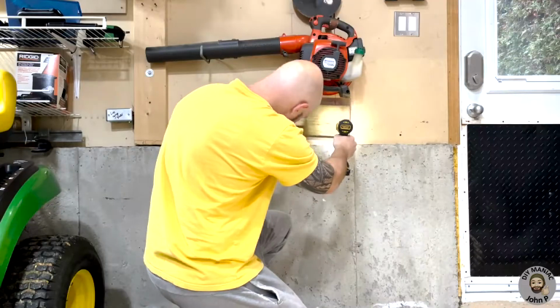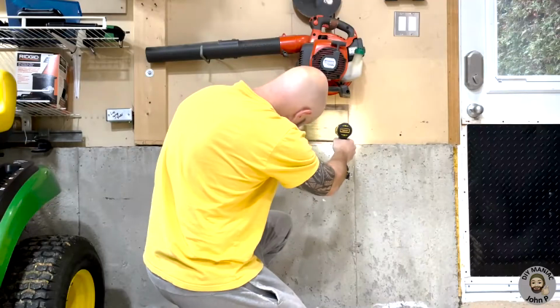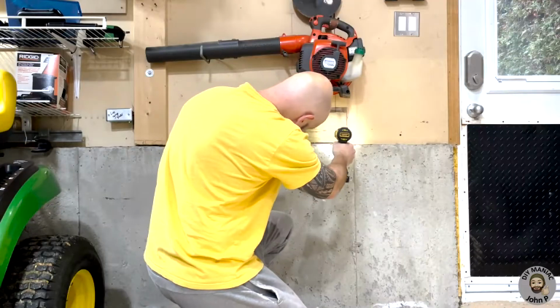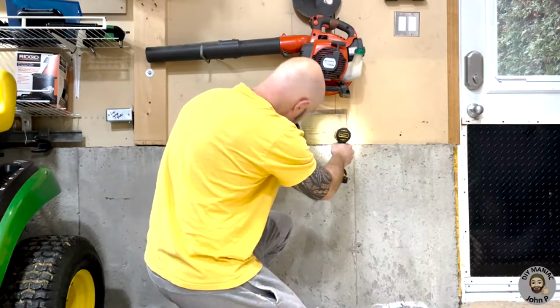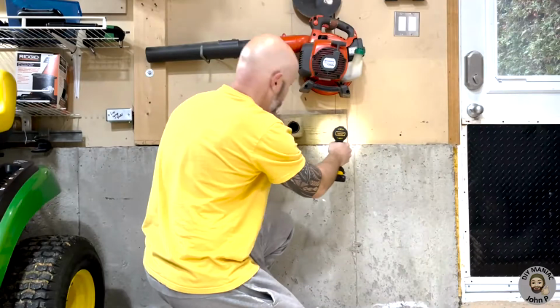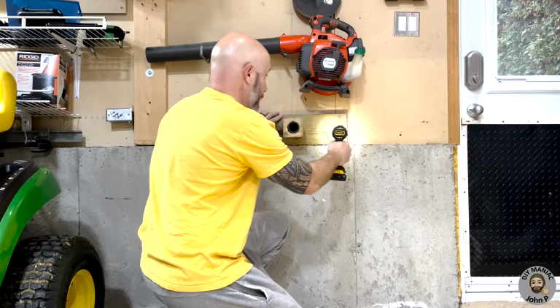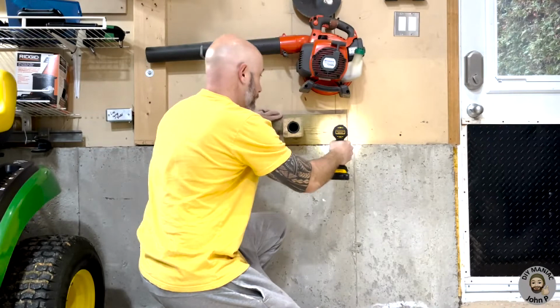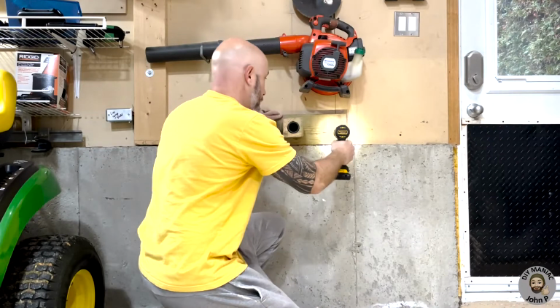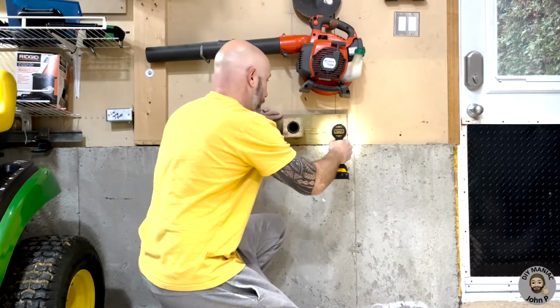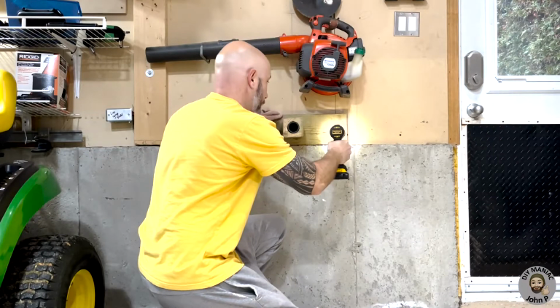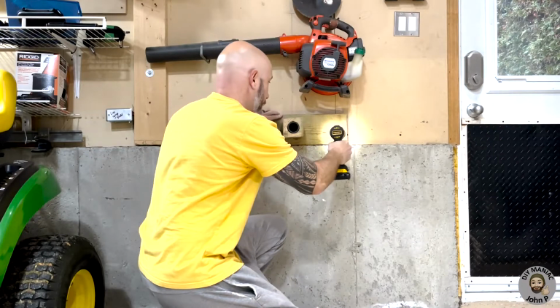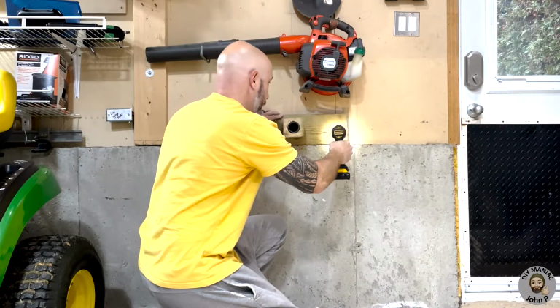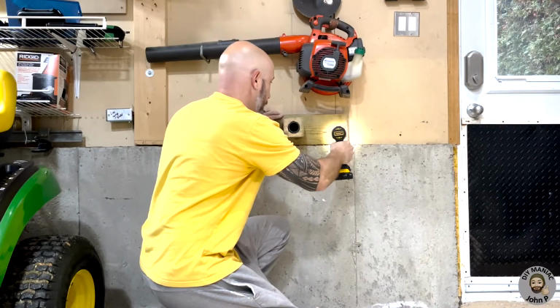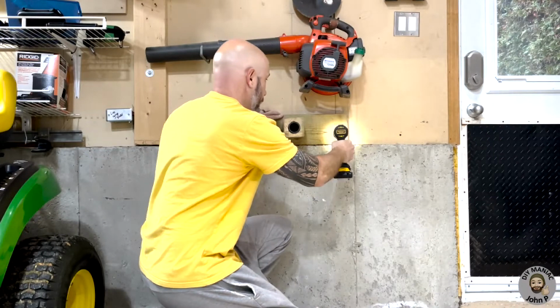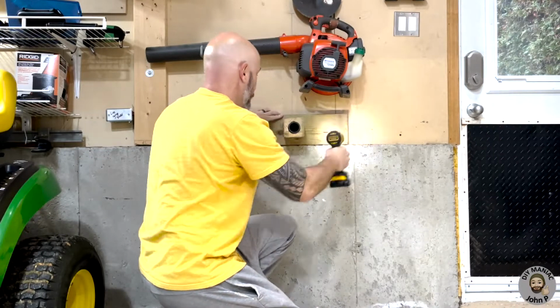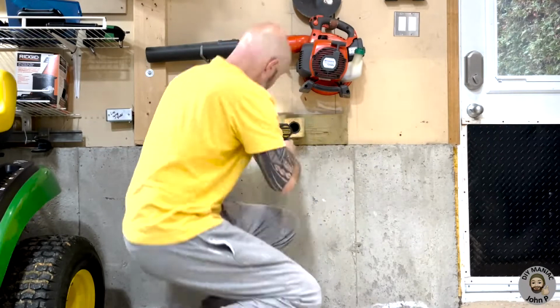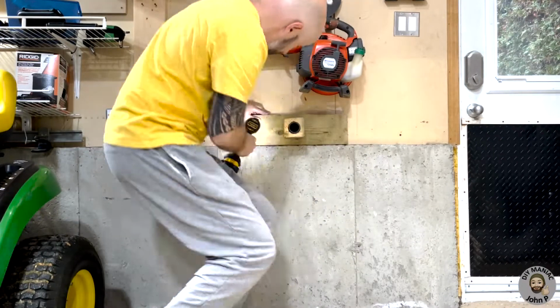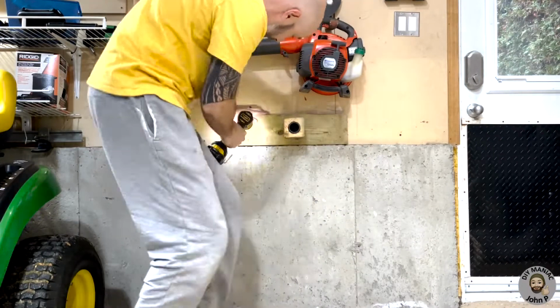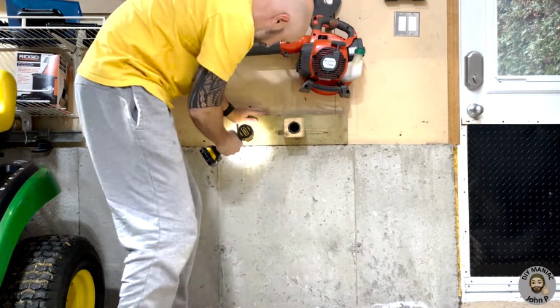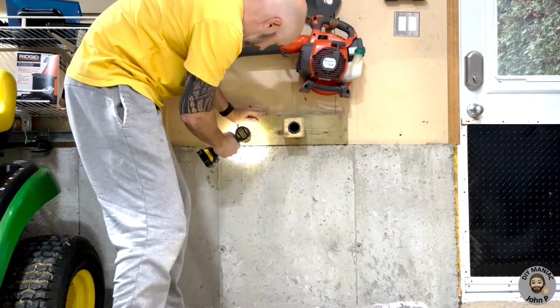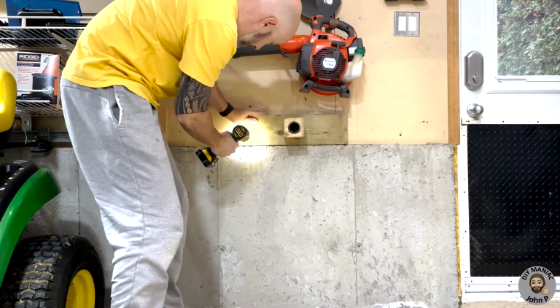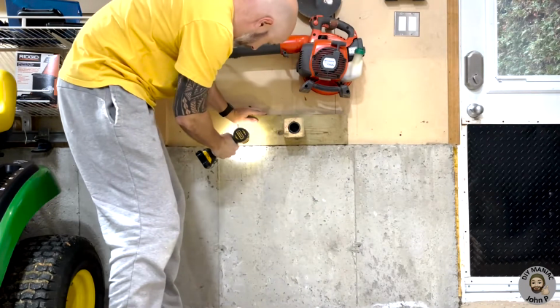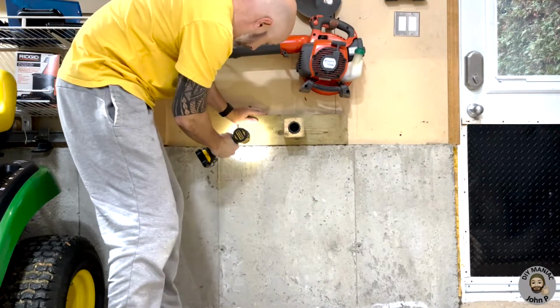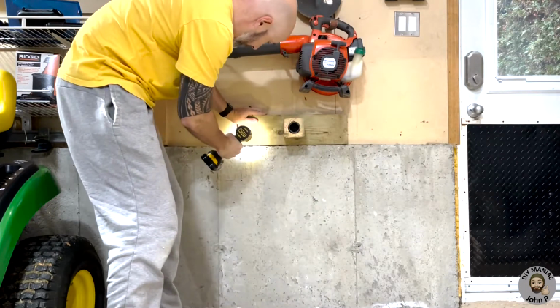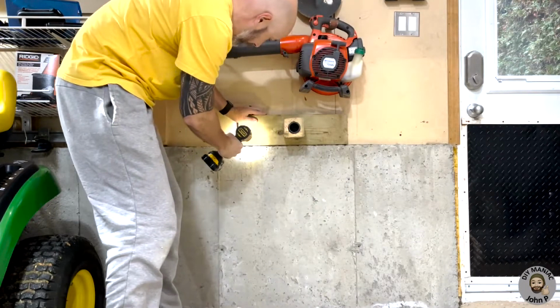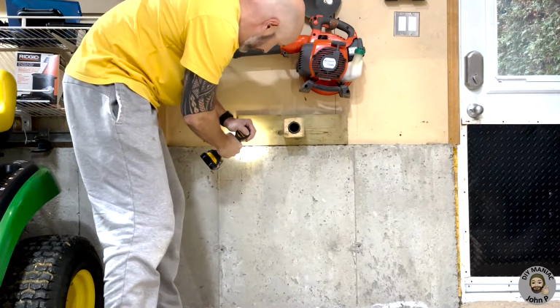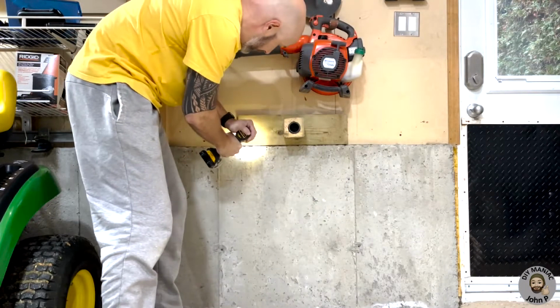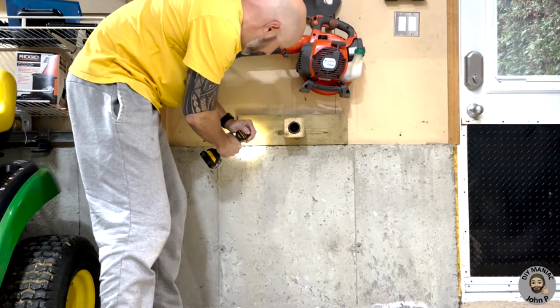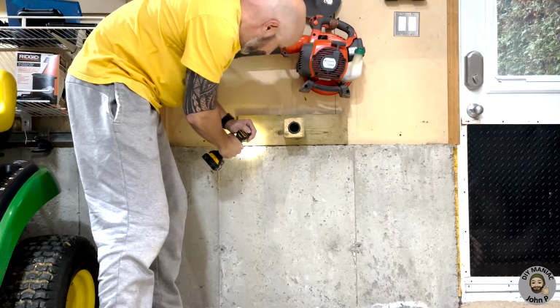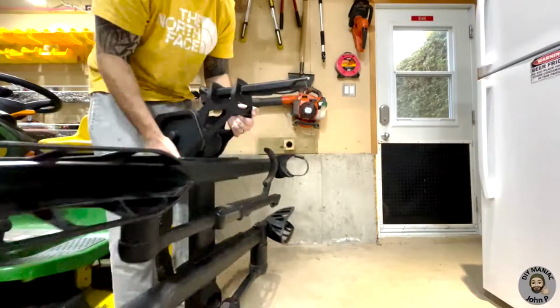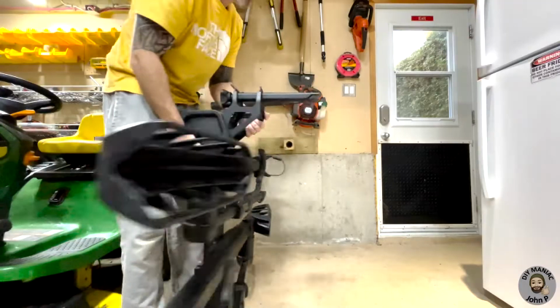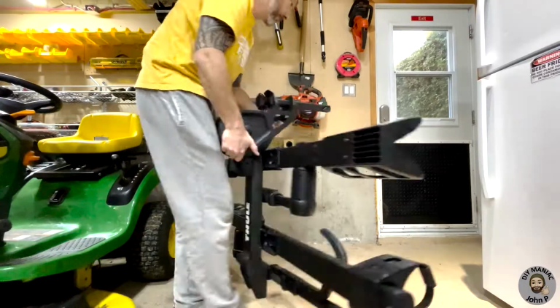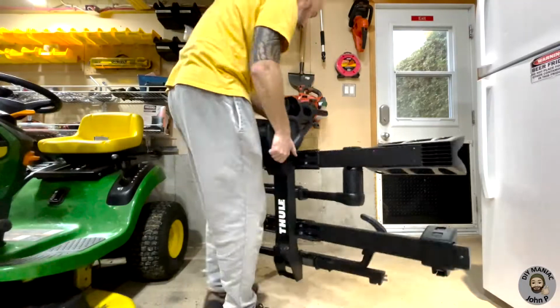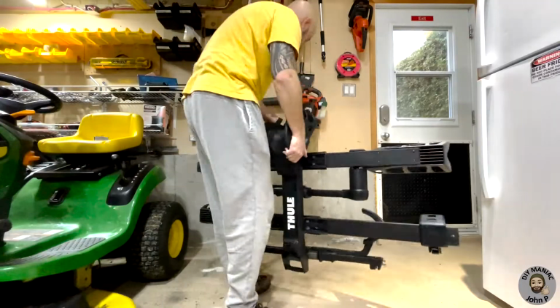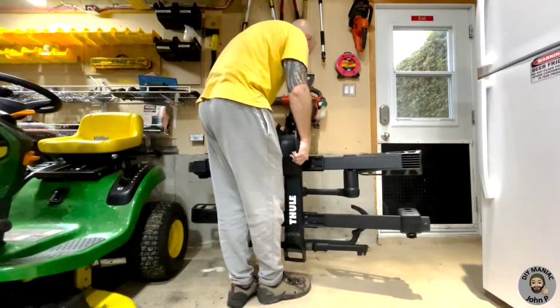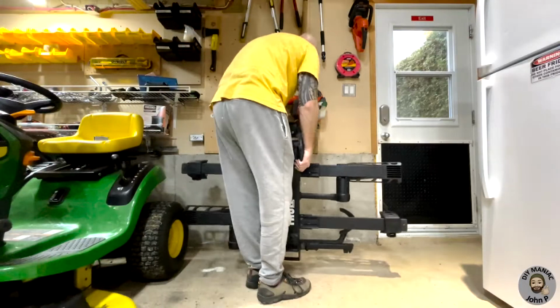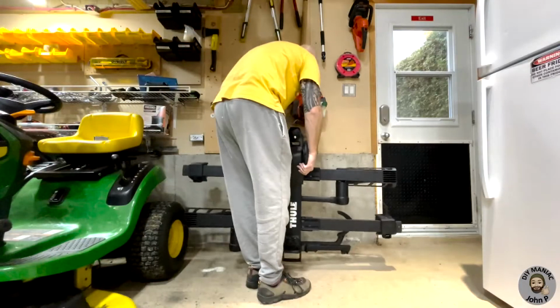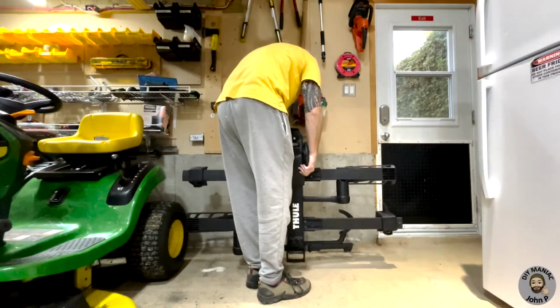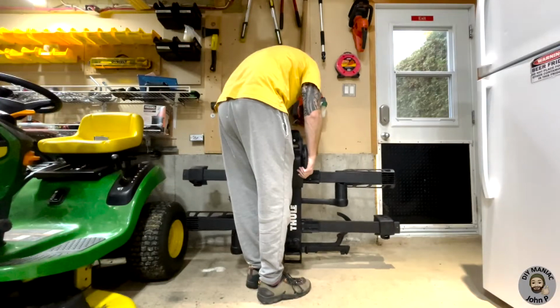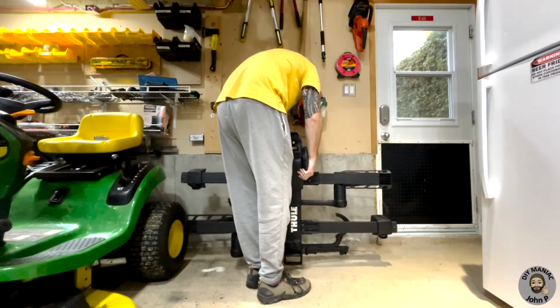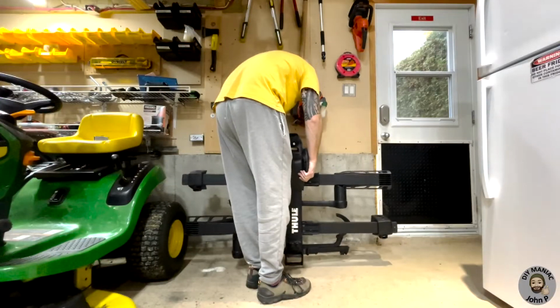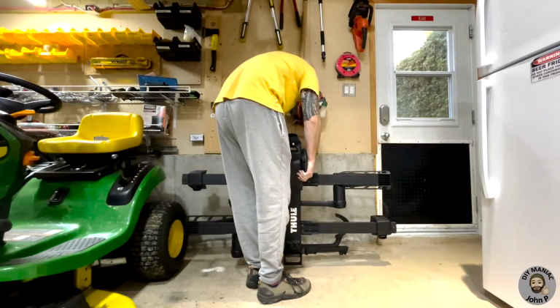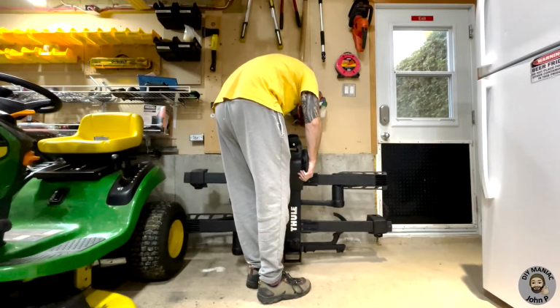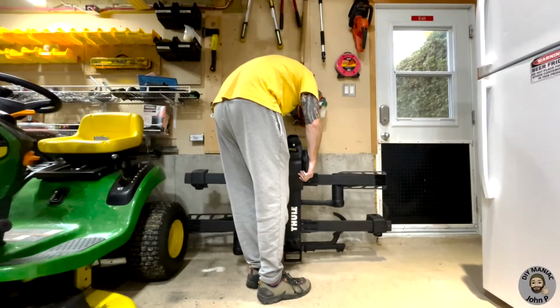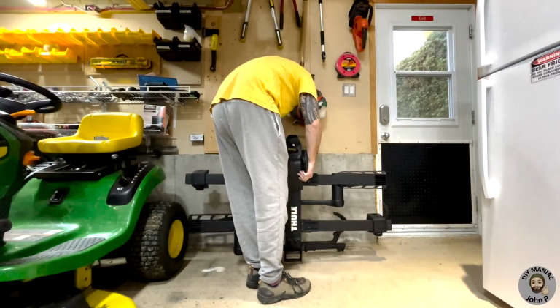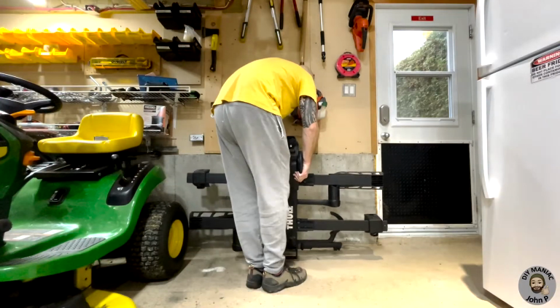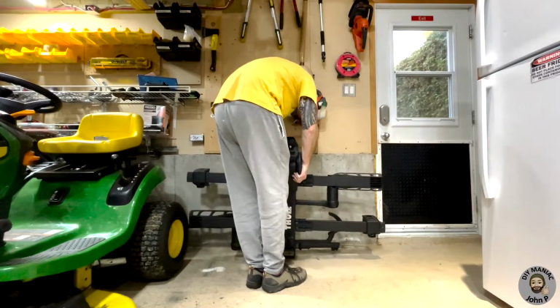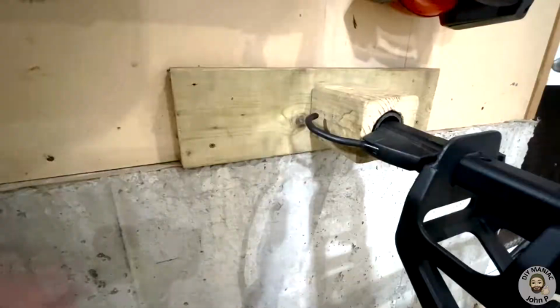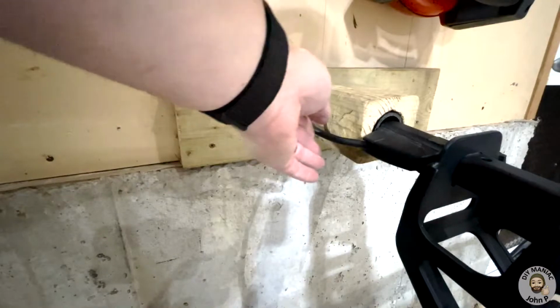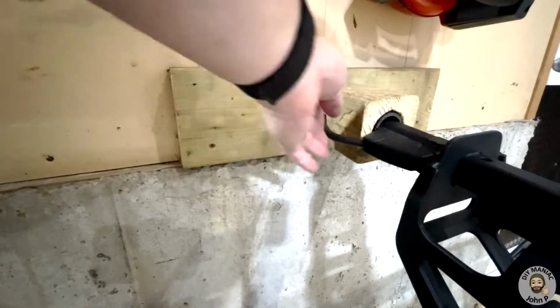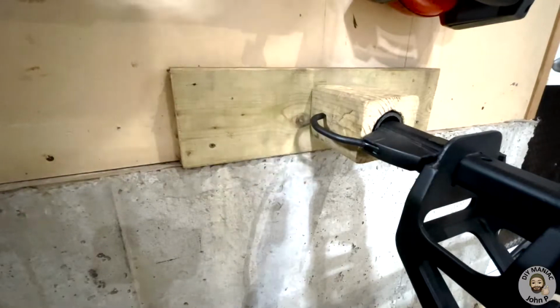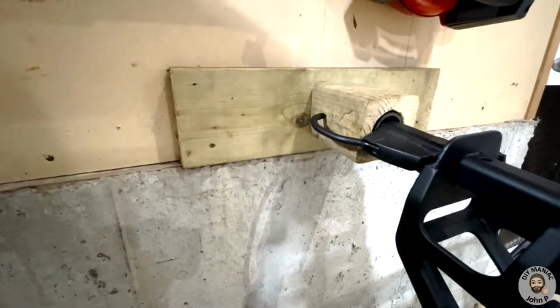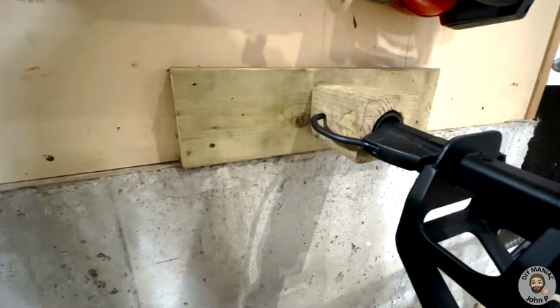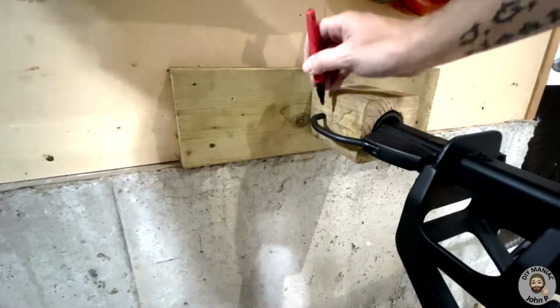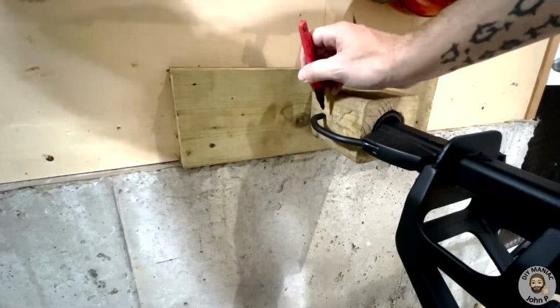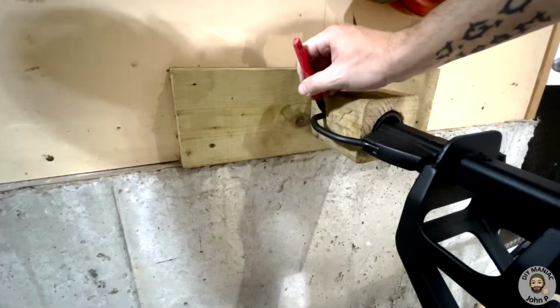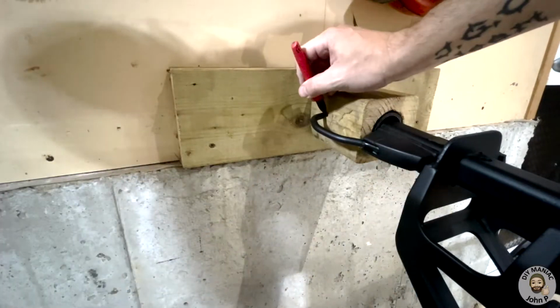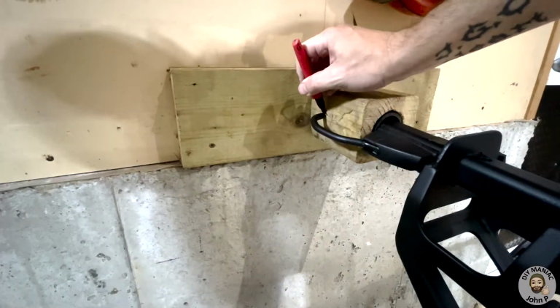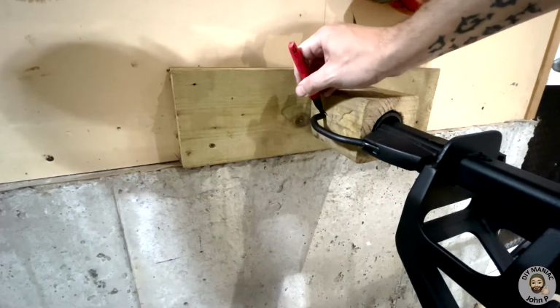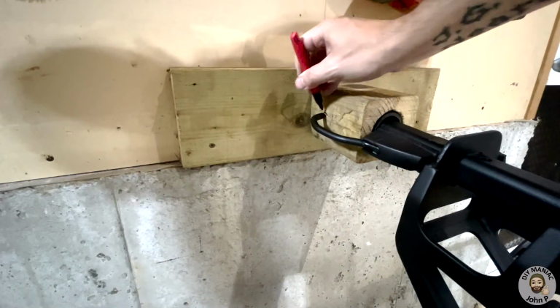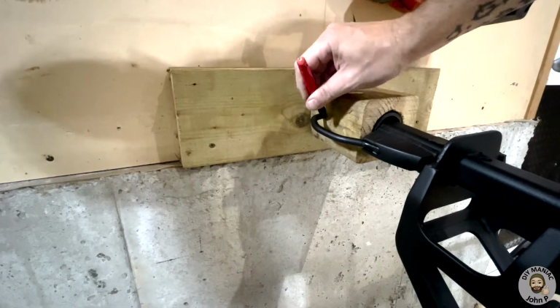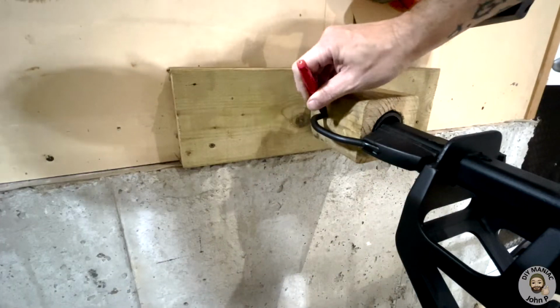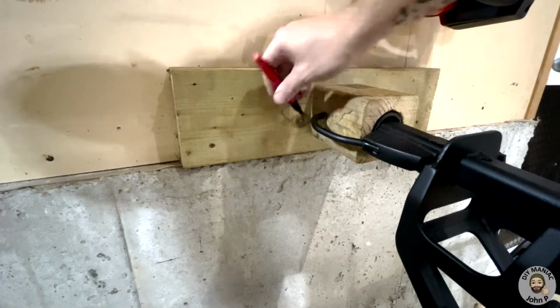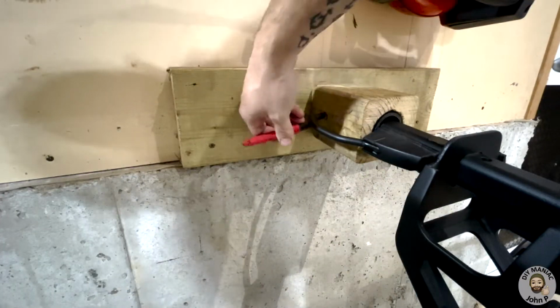We can now install onto the wall, ensuring we're fastening into studs. The bike rack can be put in place and we can take a measurement for our pin.